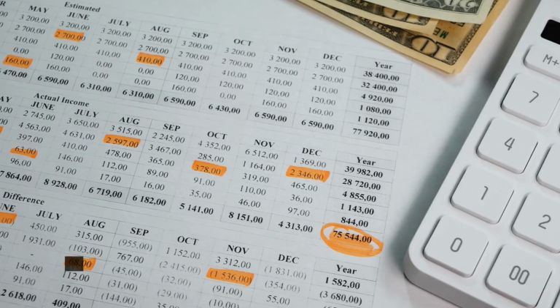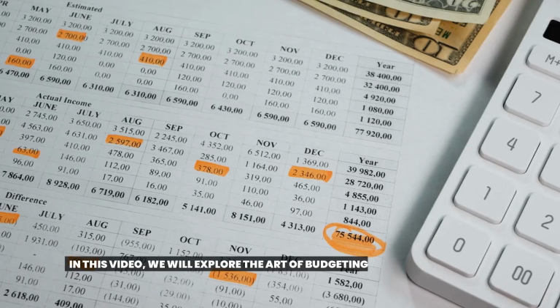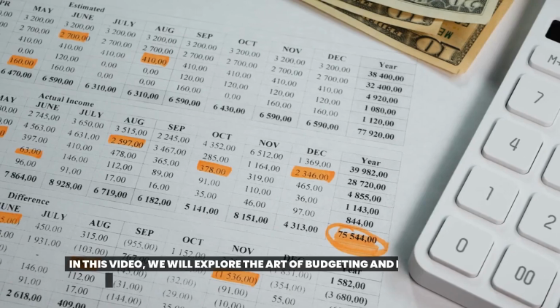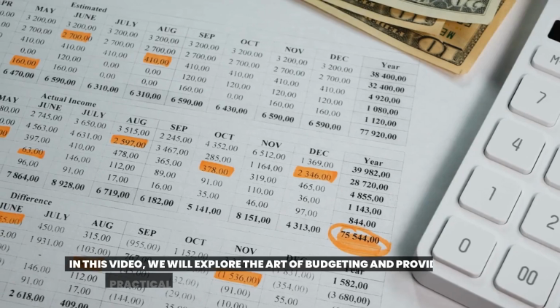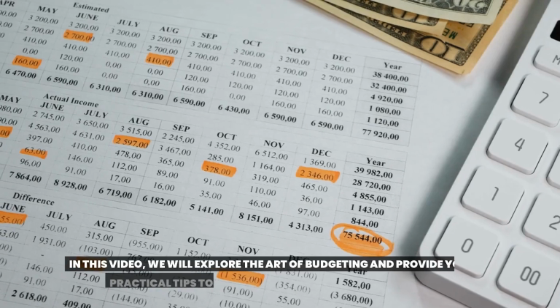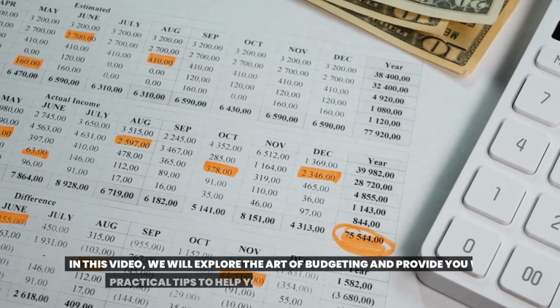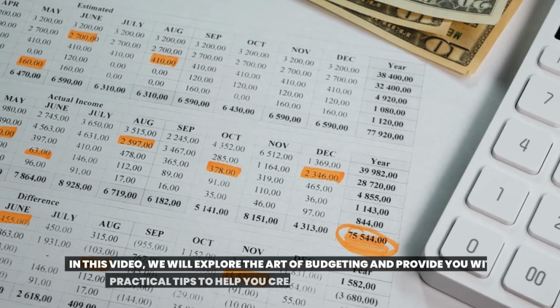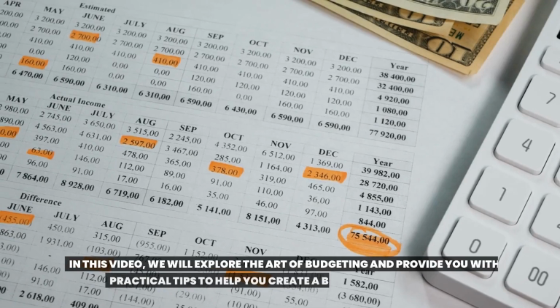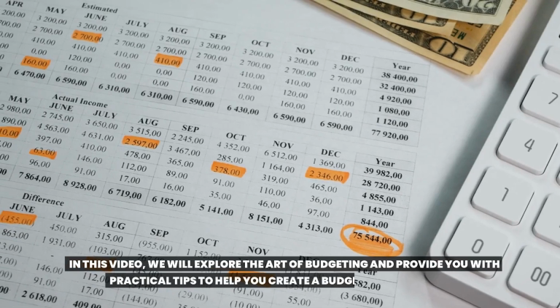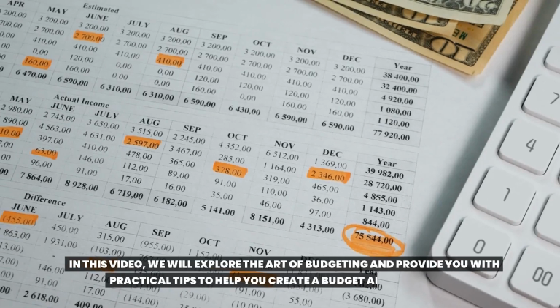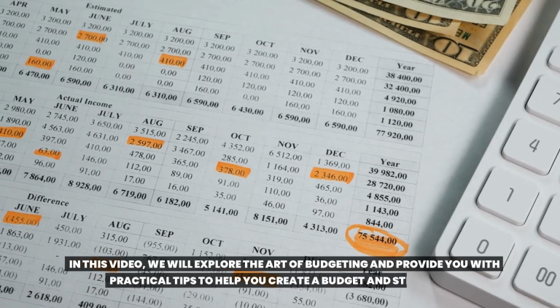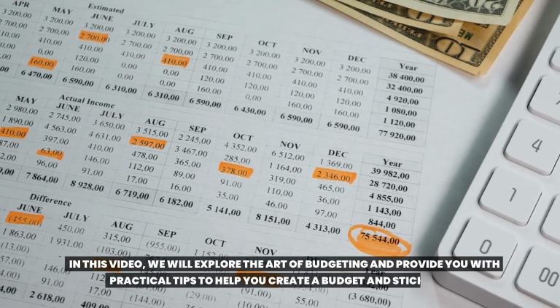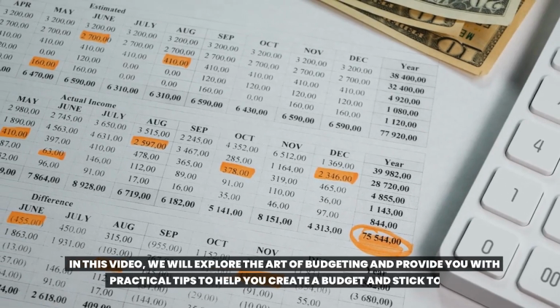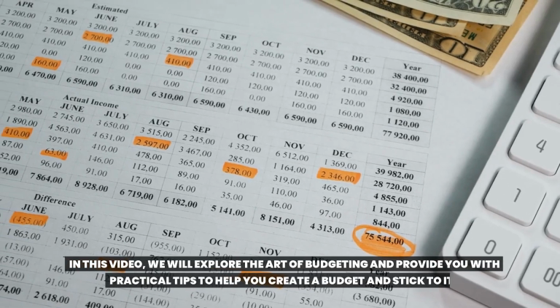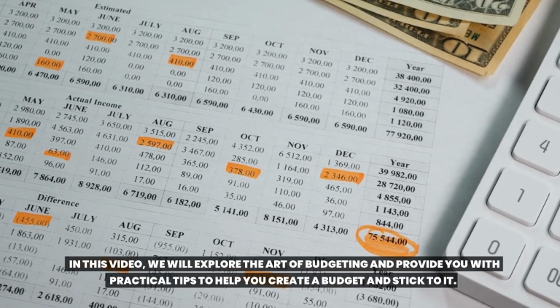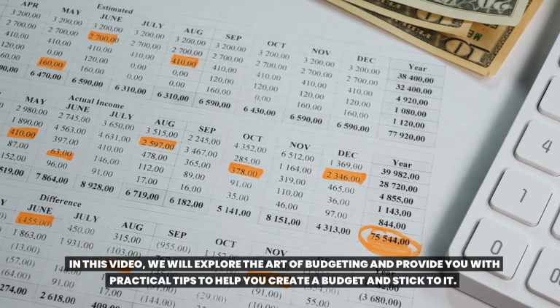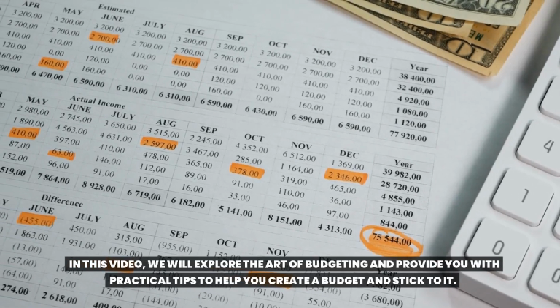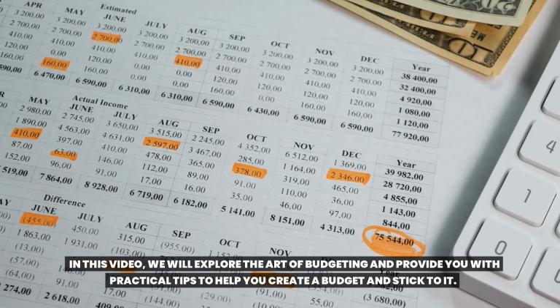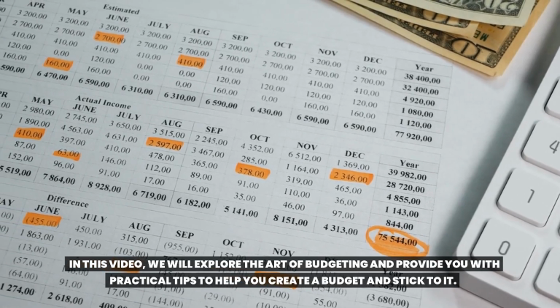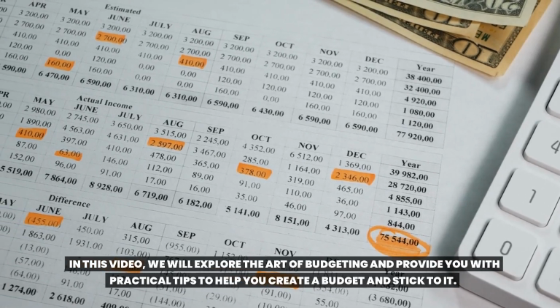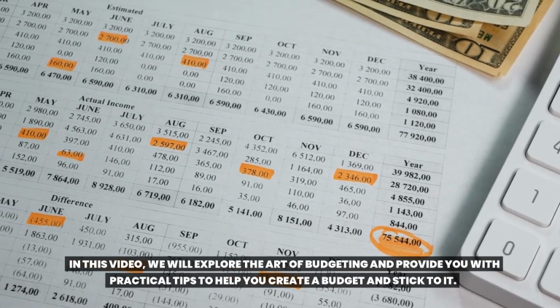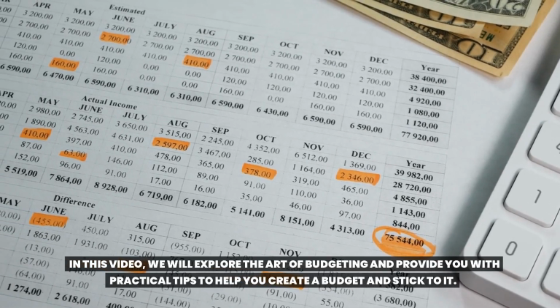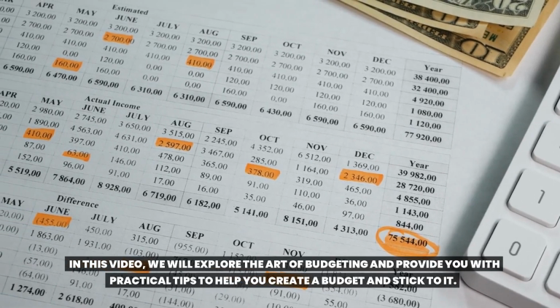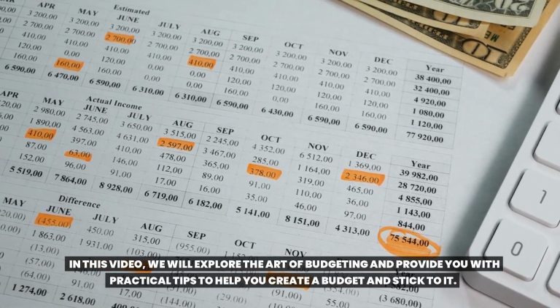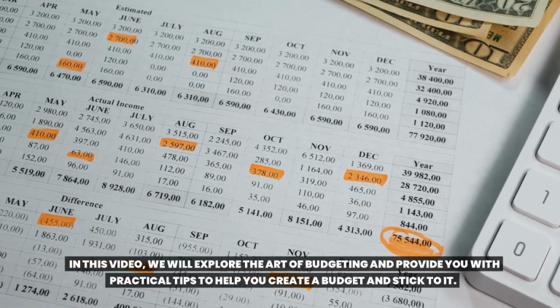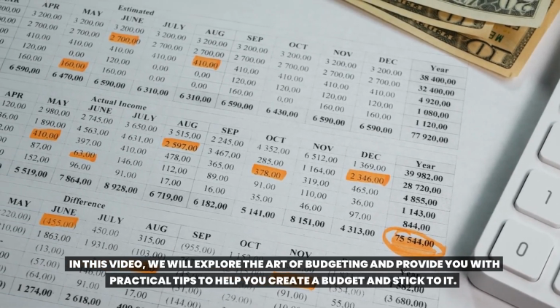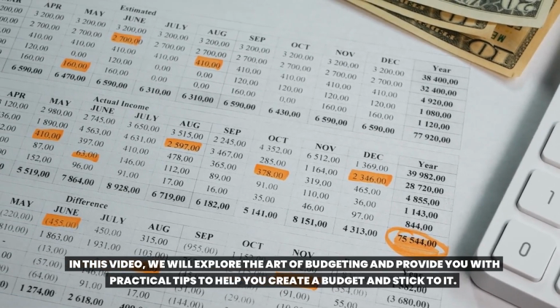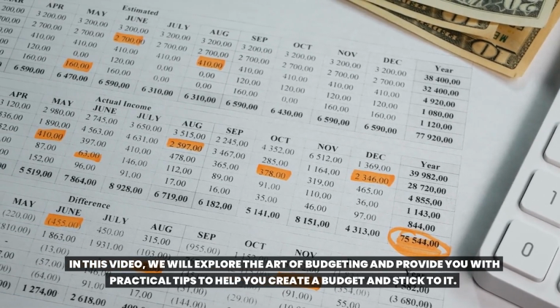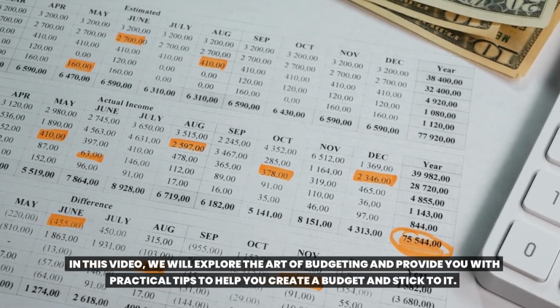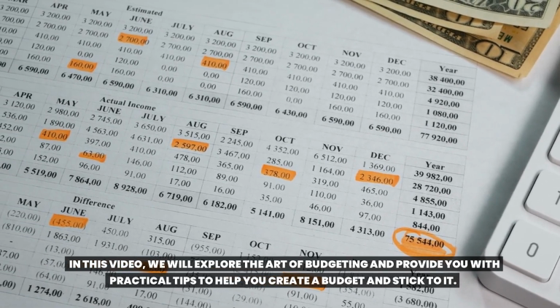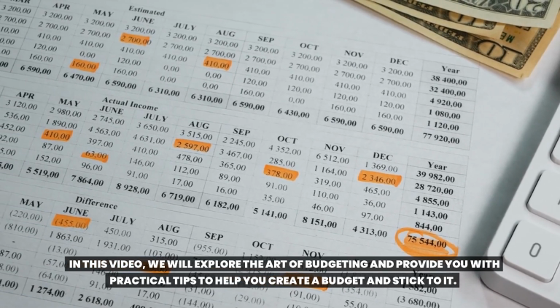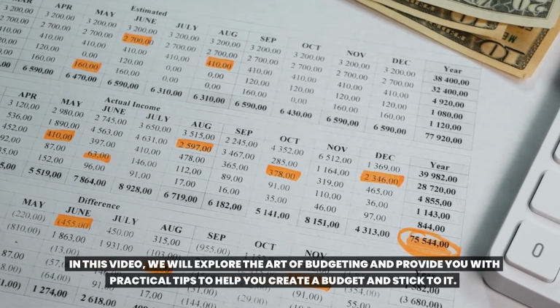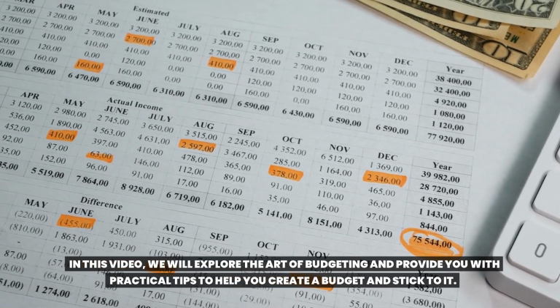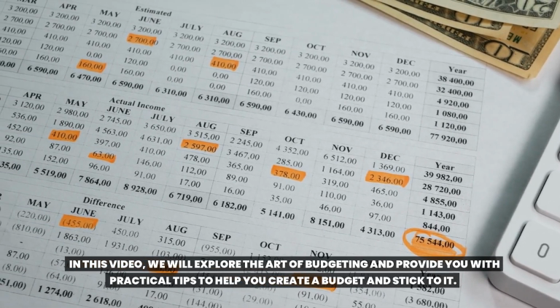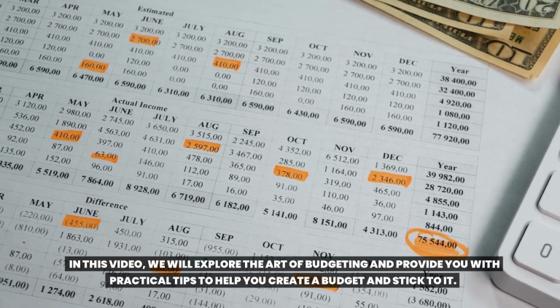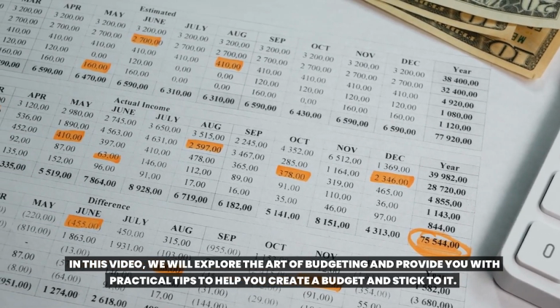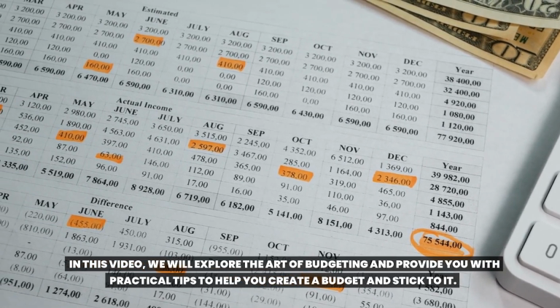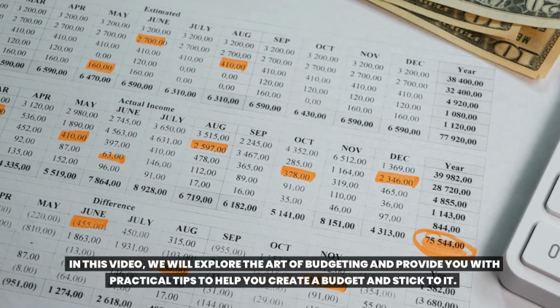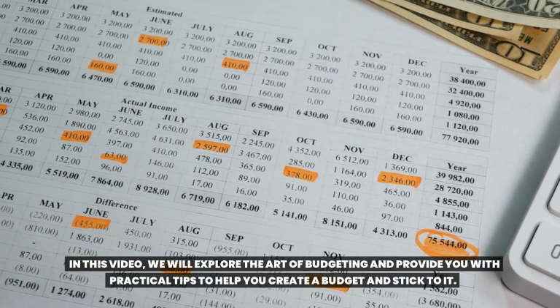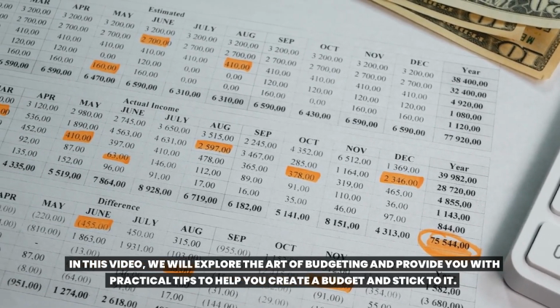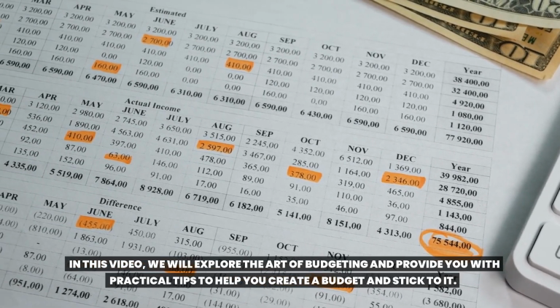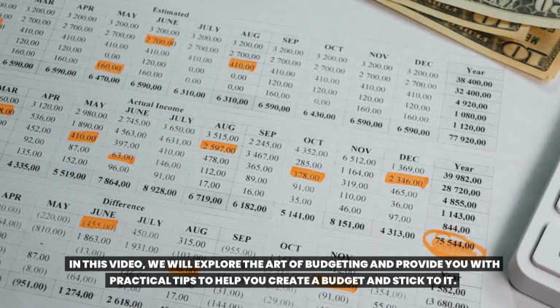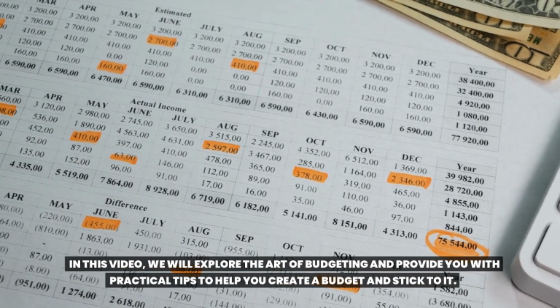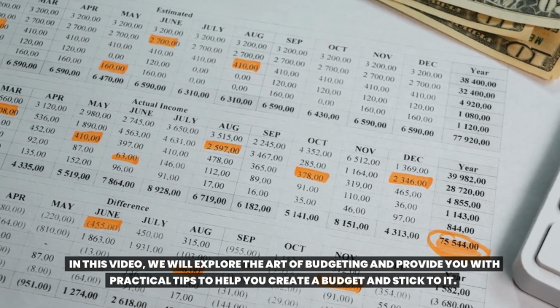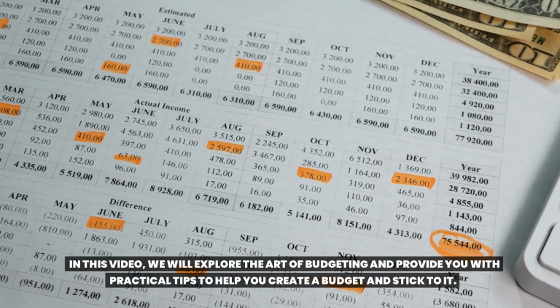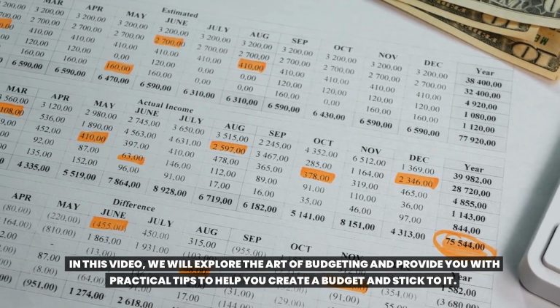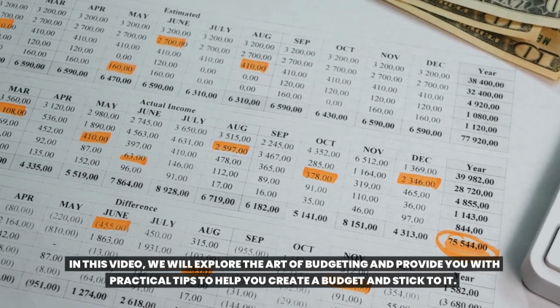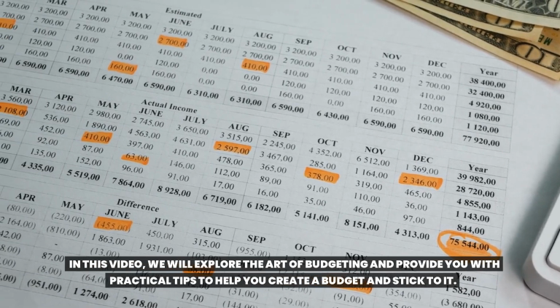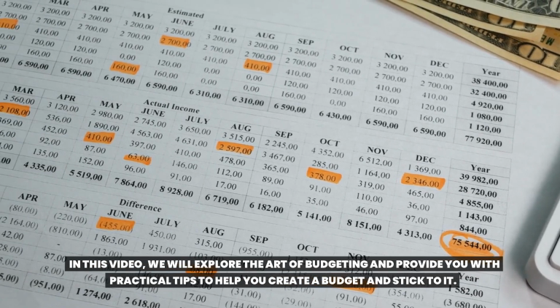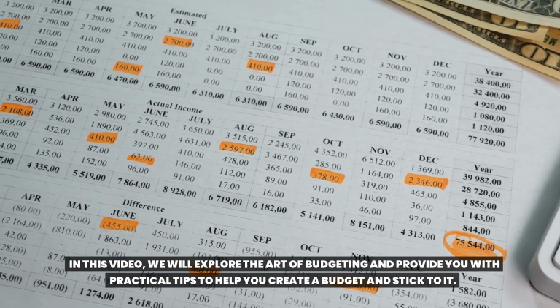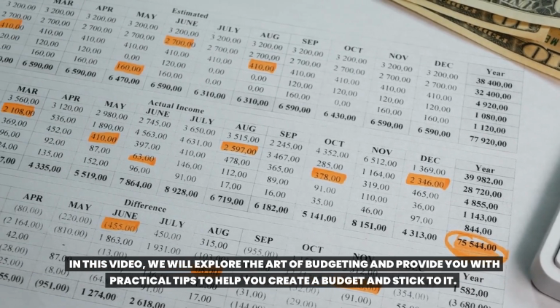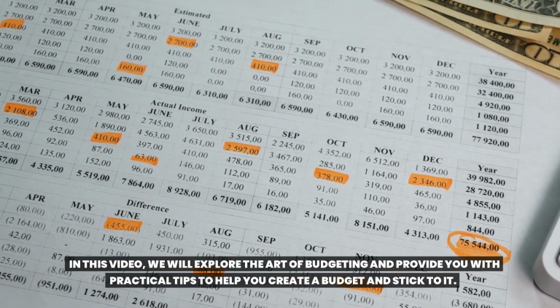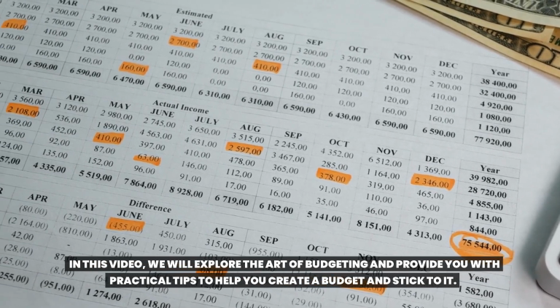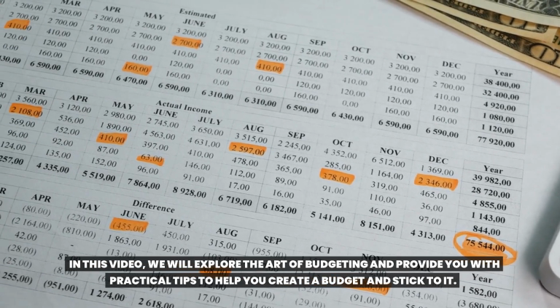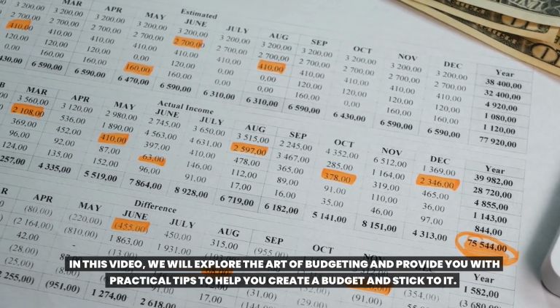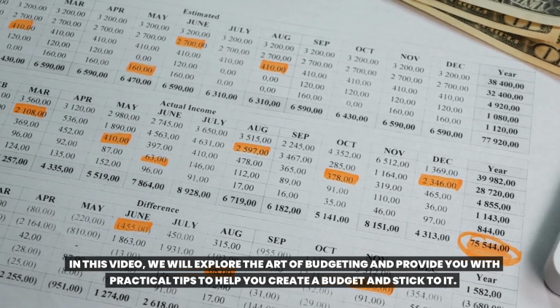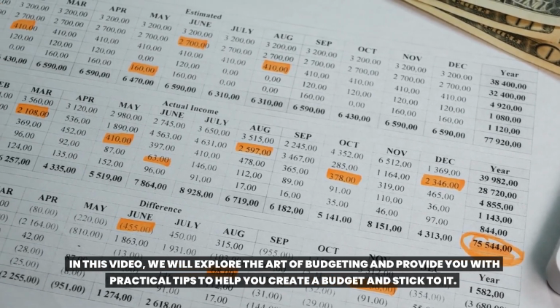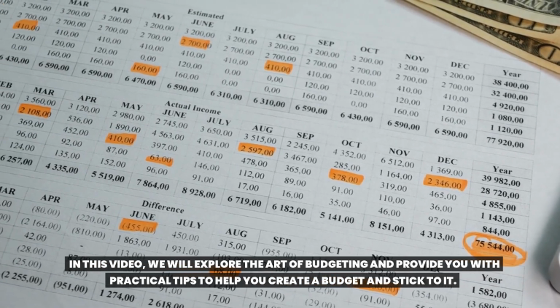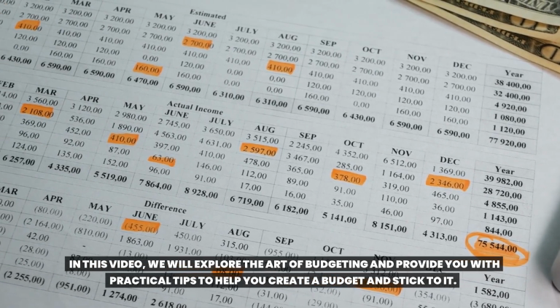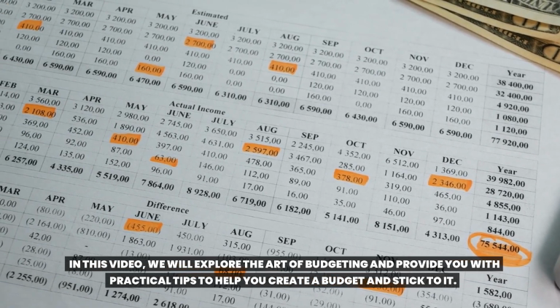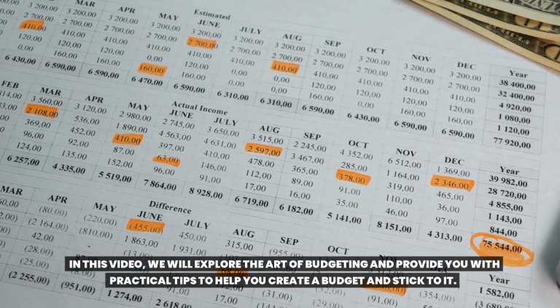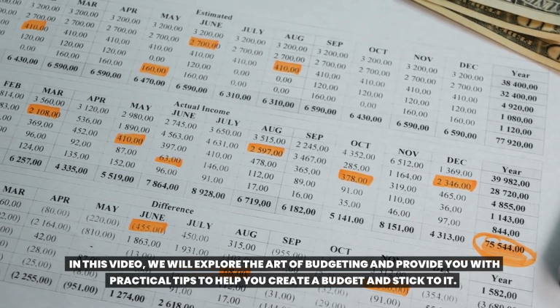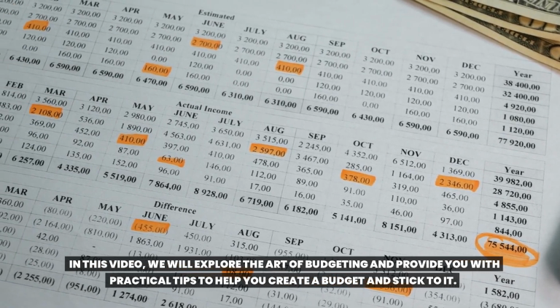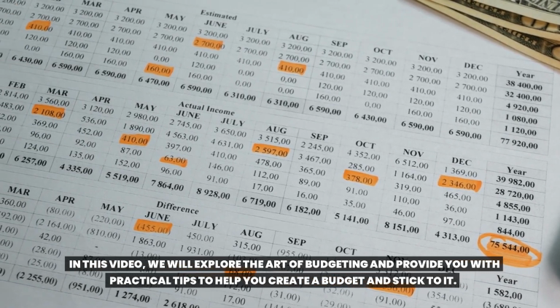In this video, we will explore the art of budgeting and provide you with practical tips to help you create a budget and stick to it.